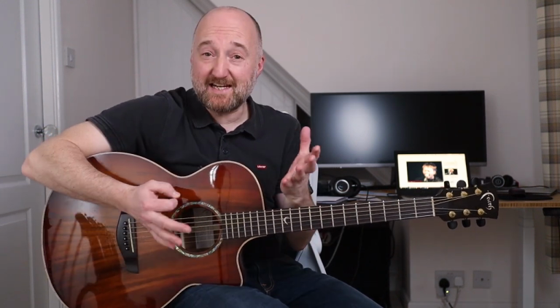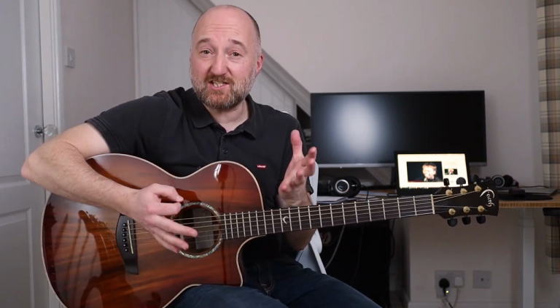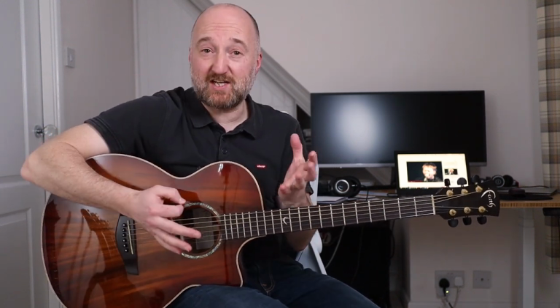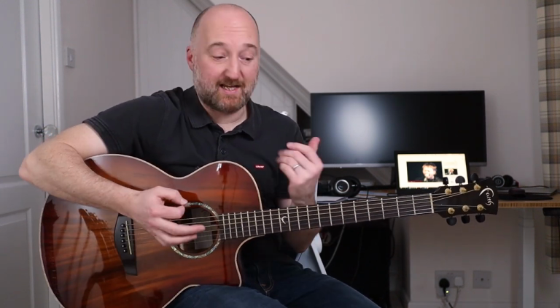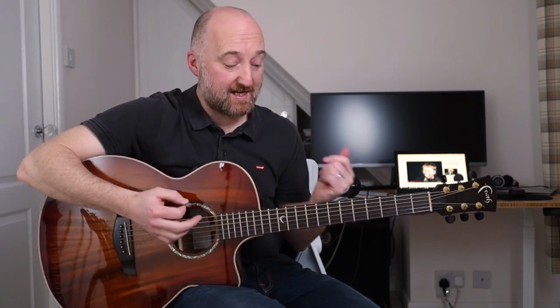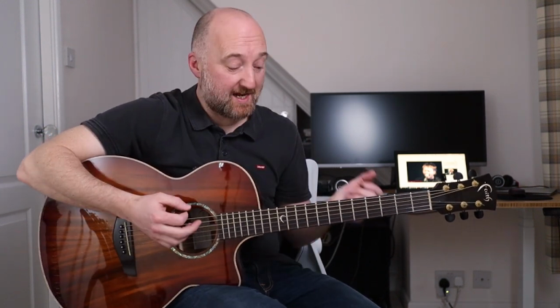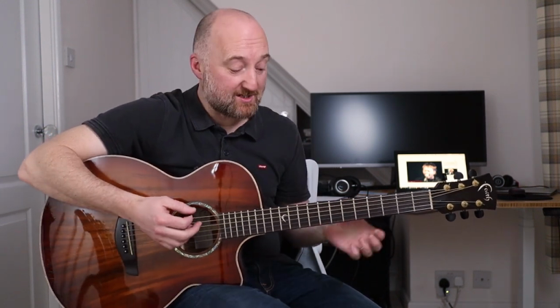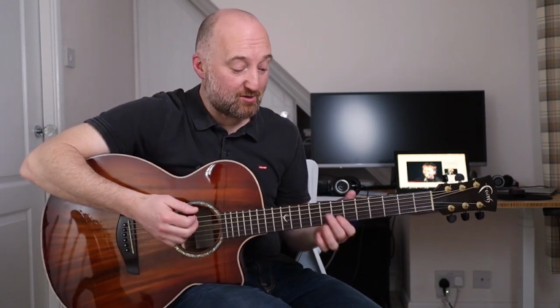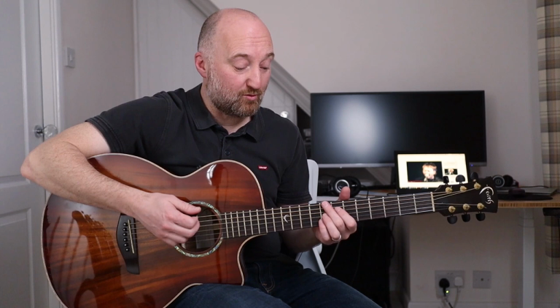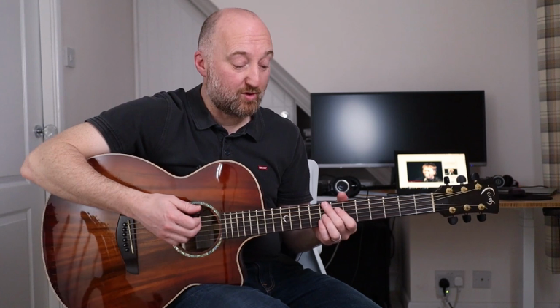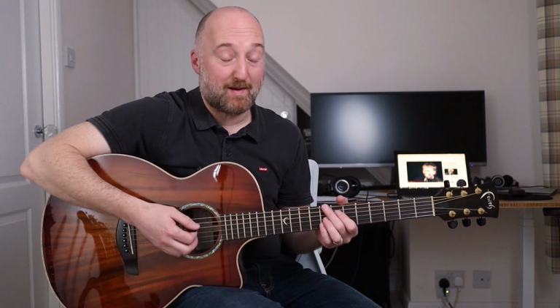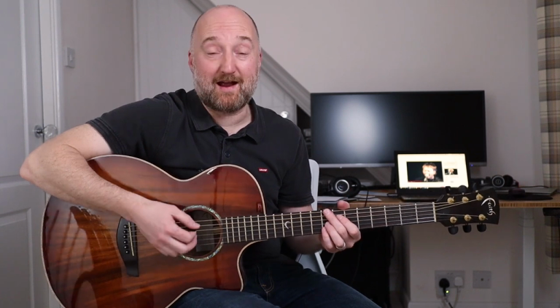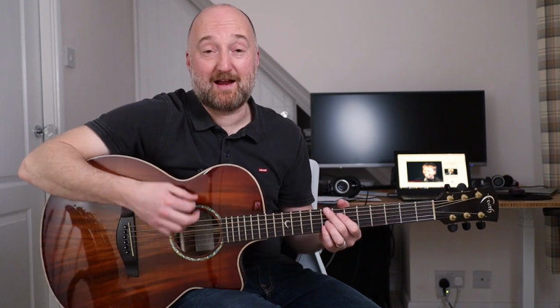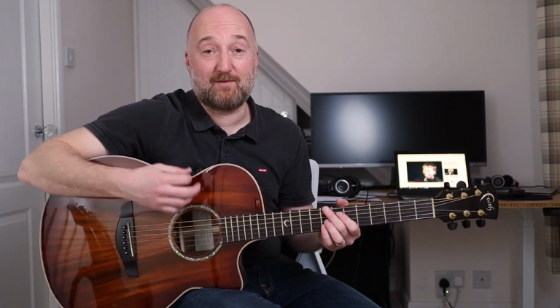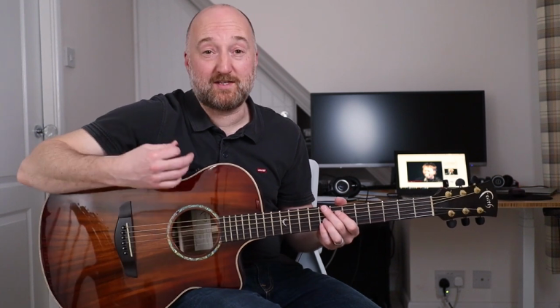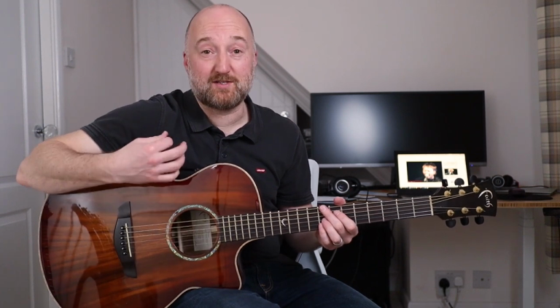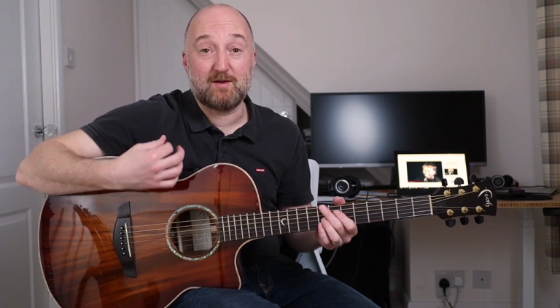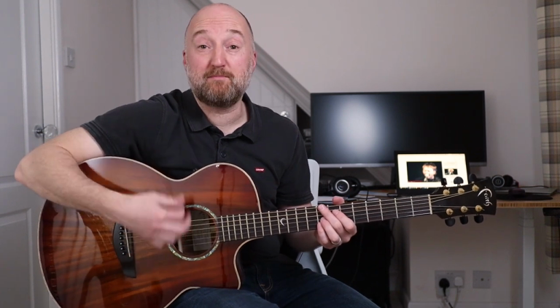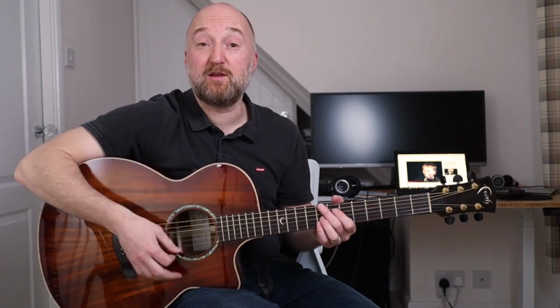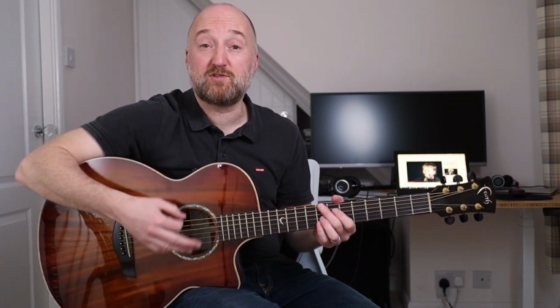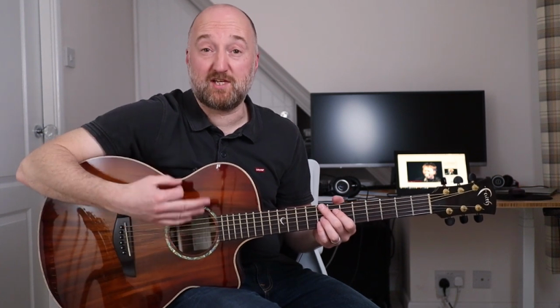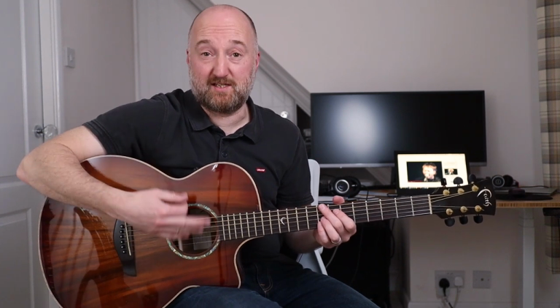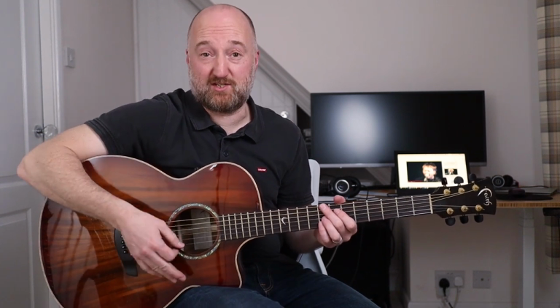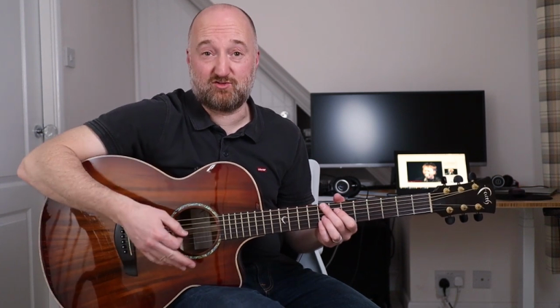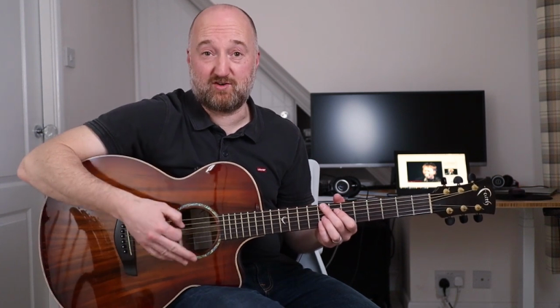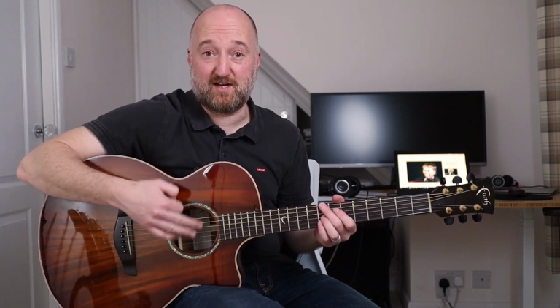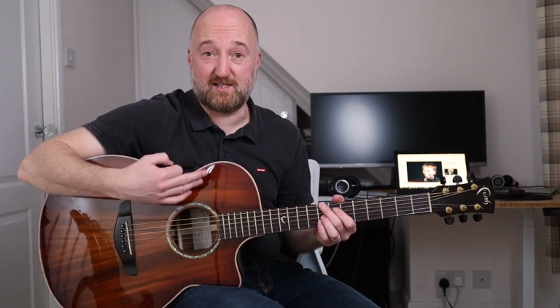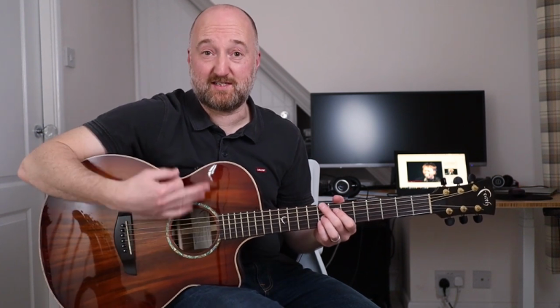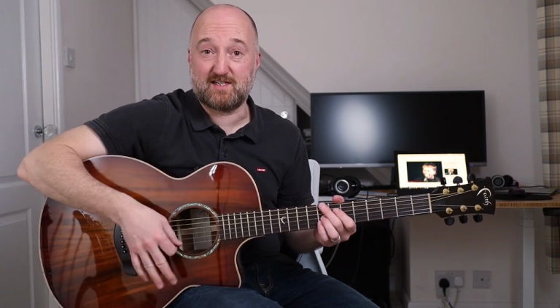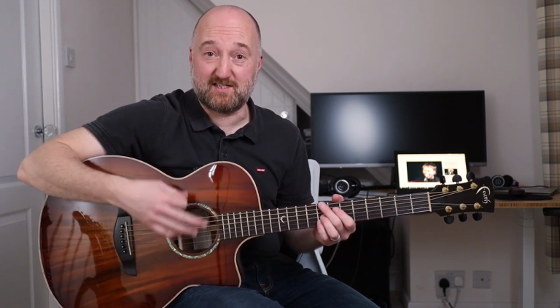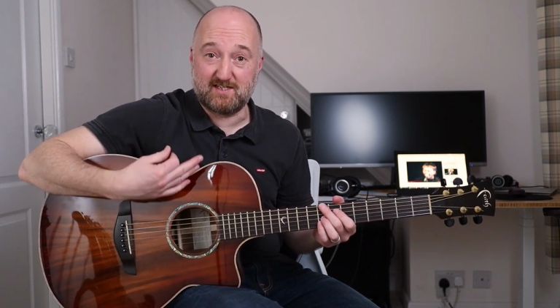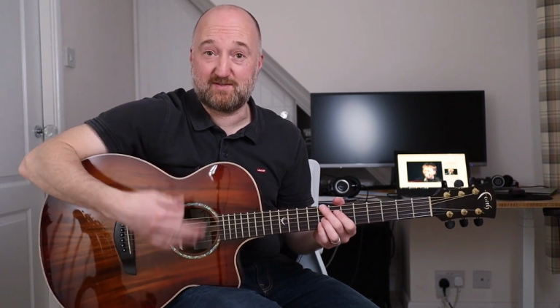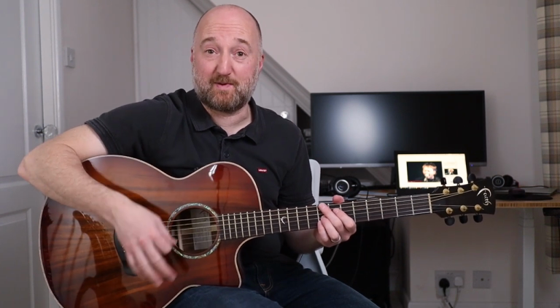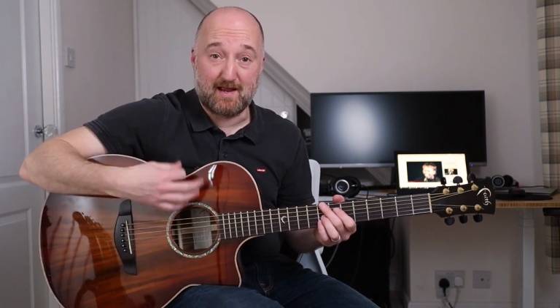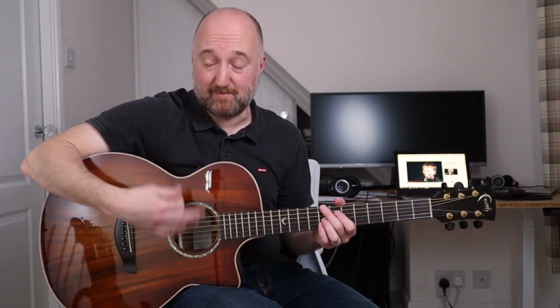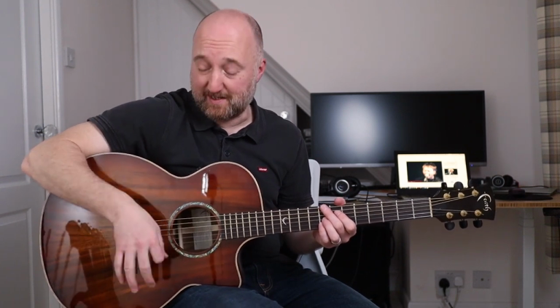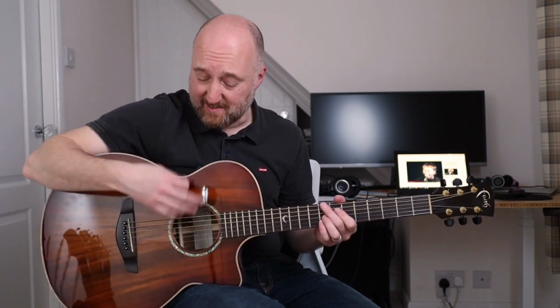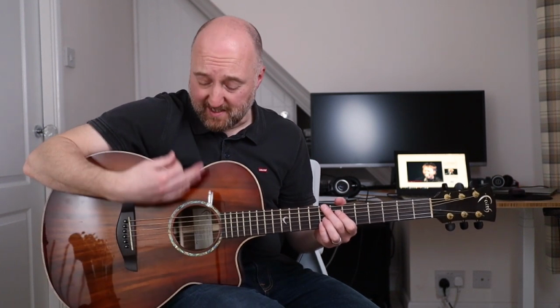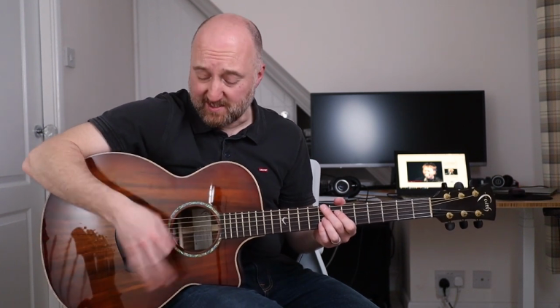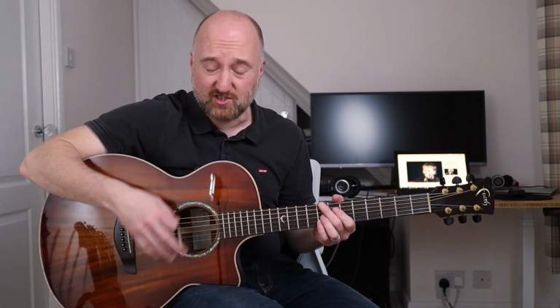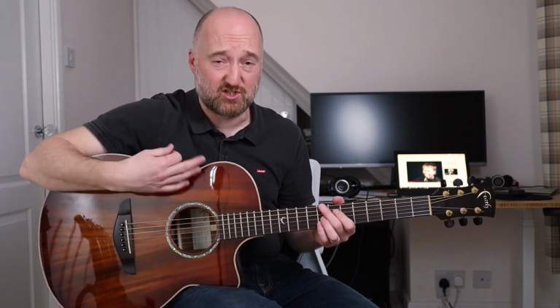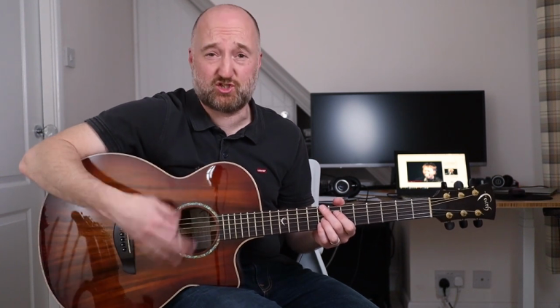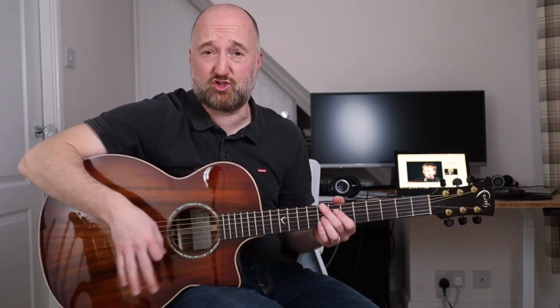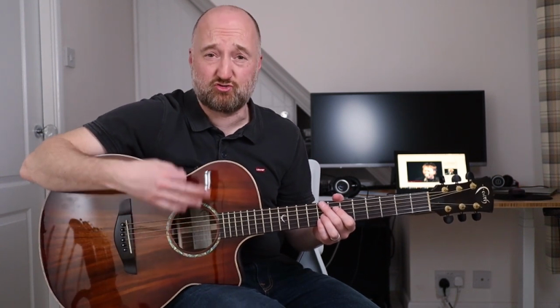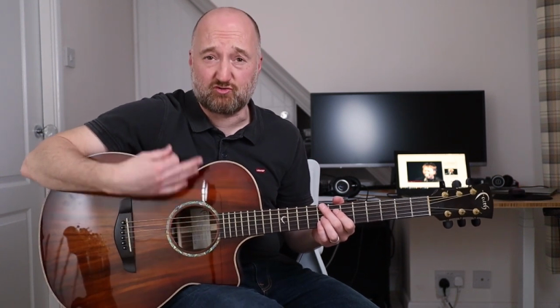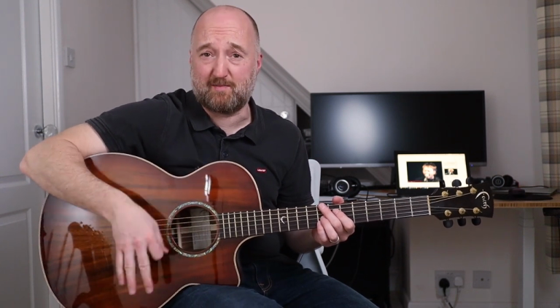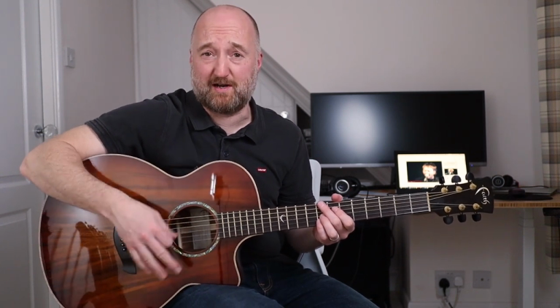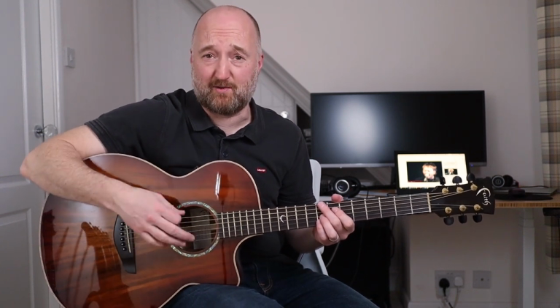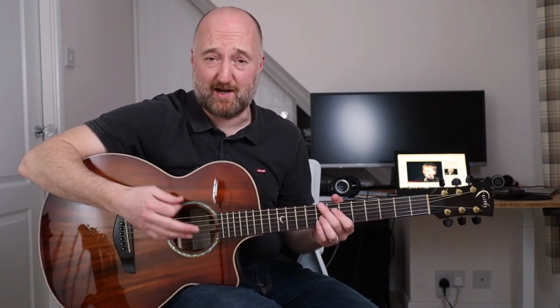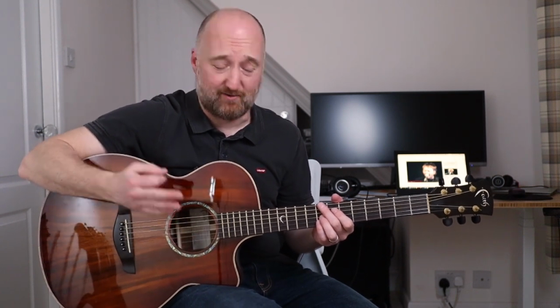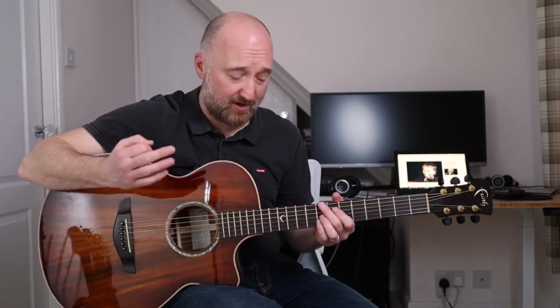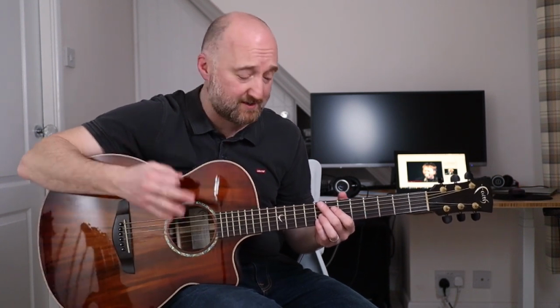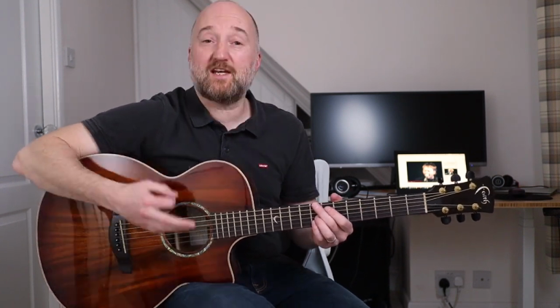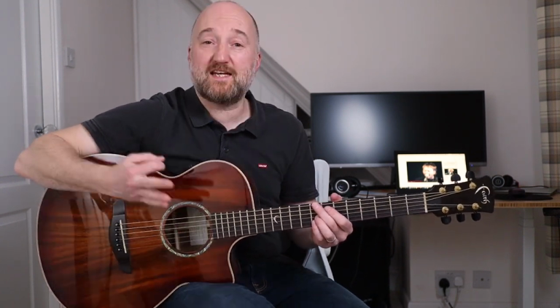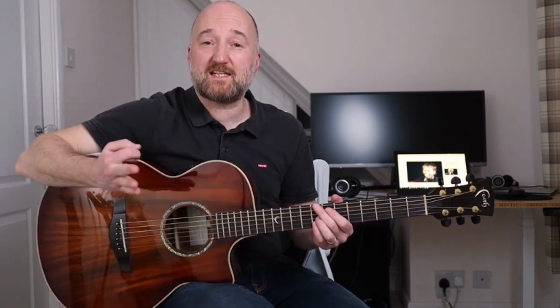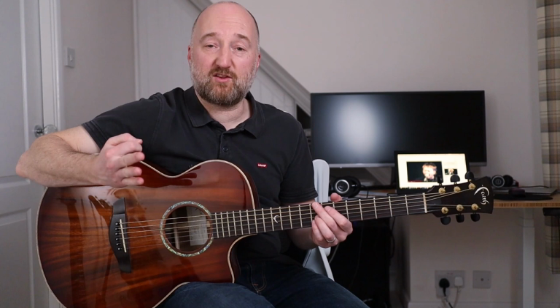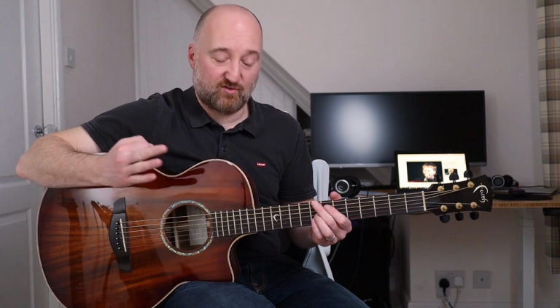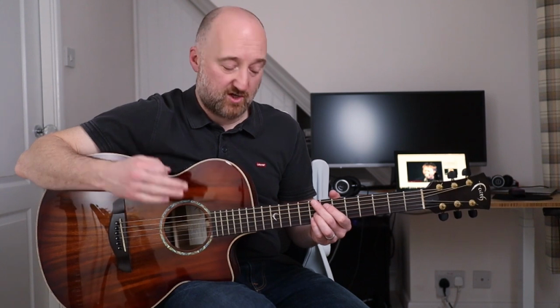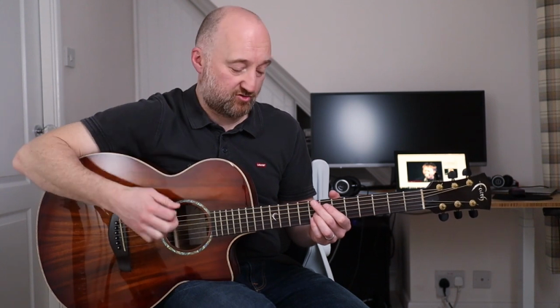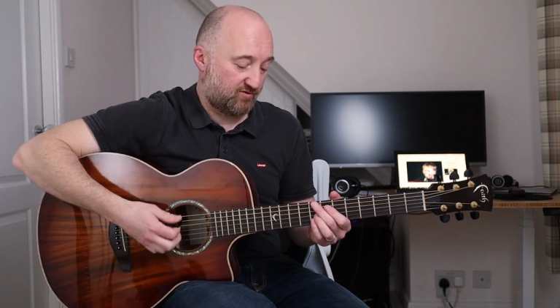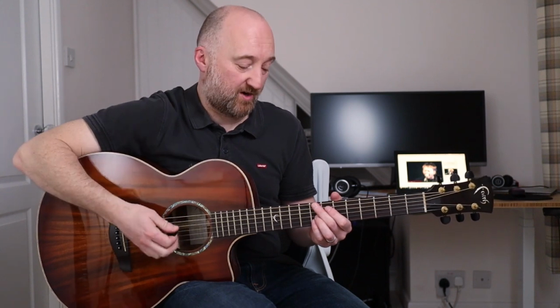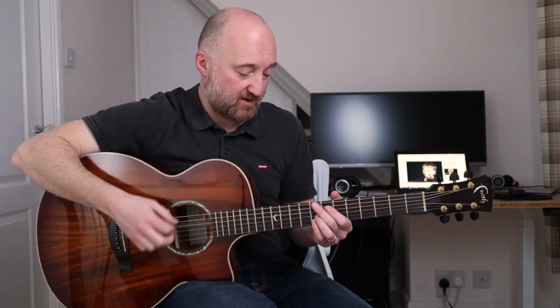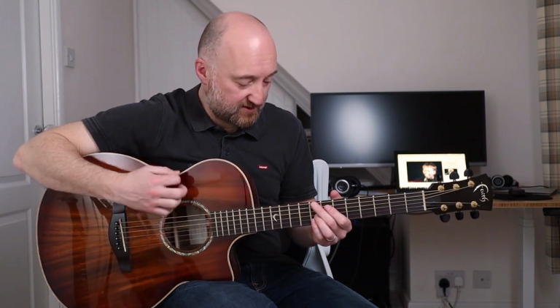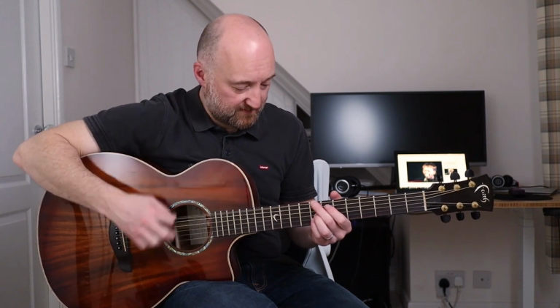Essentially it's all about how he's muting the strings as he's playing, because he is just strumming away. So here's how the first riff goes.